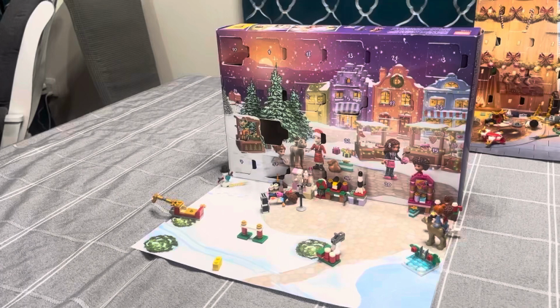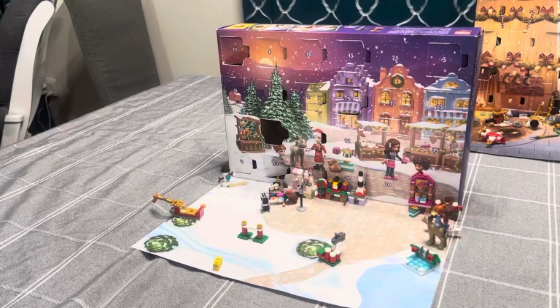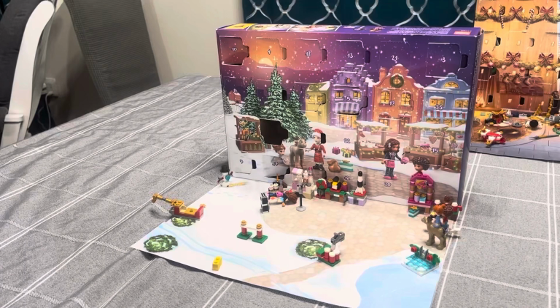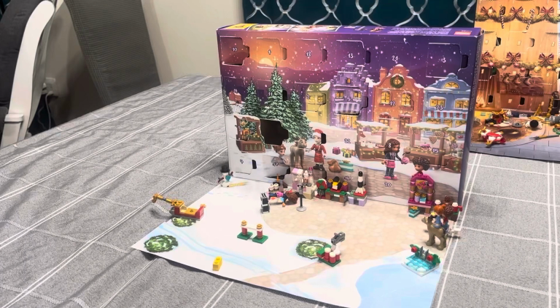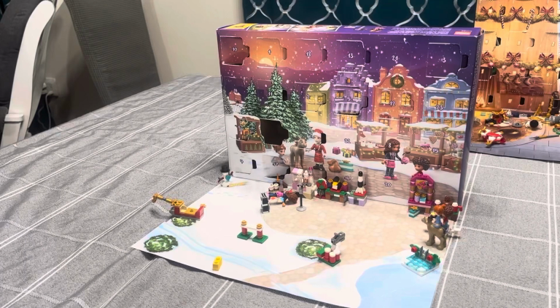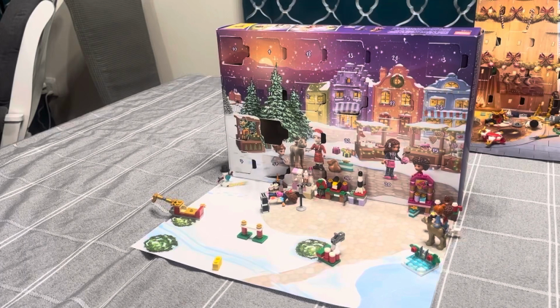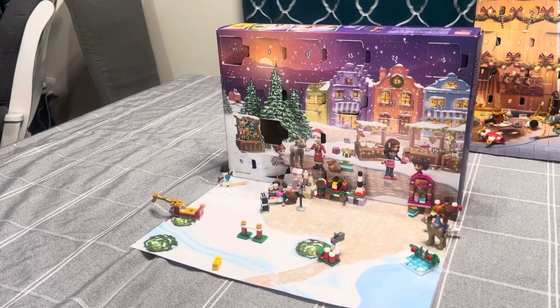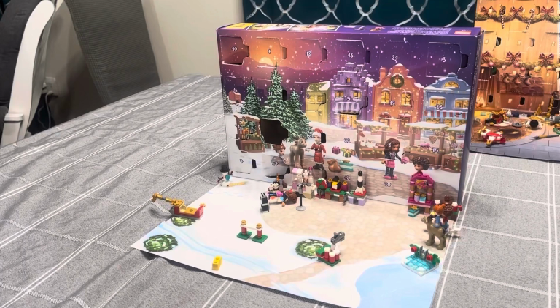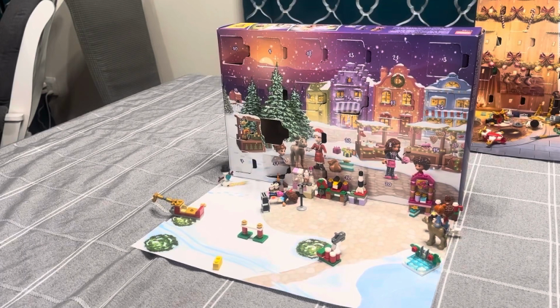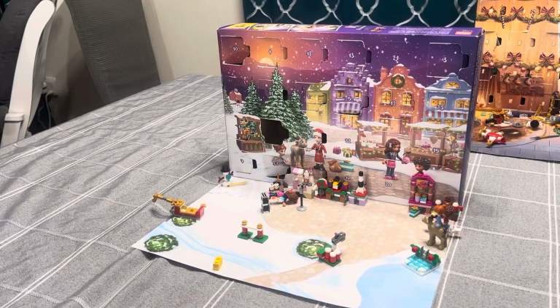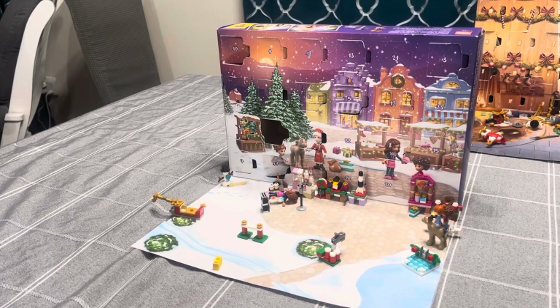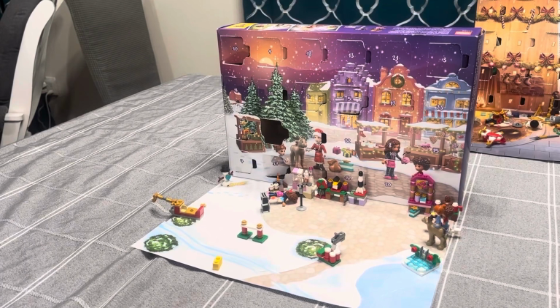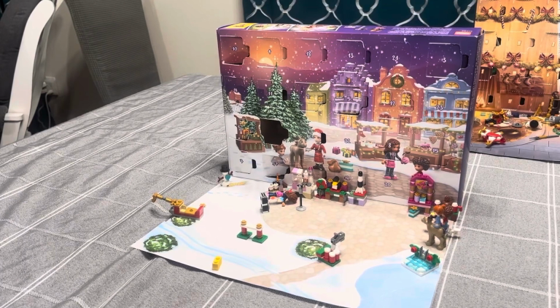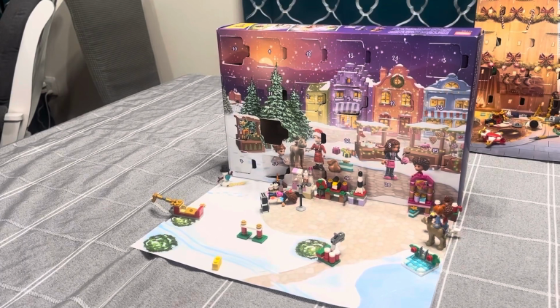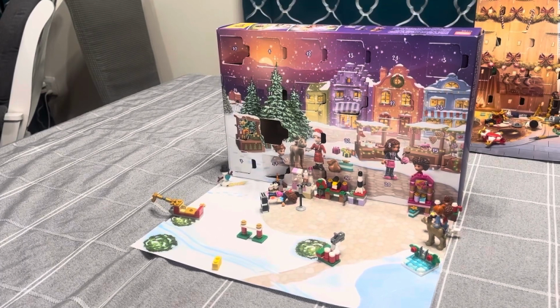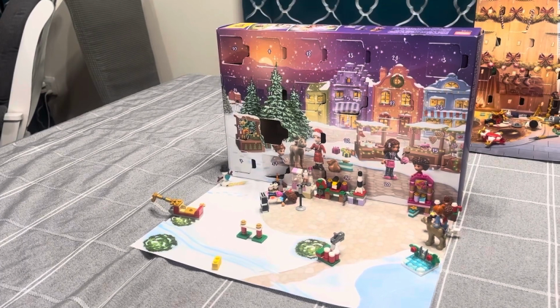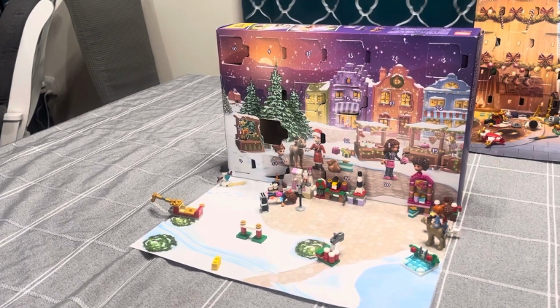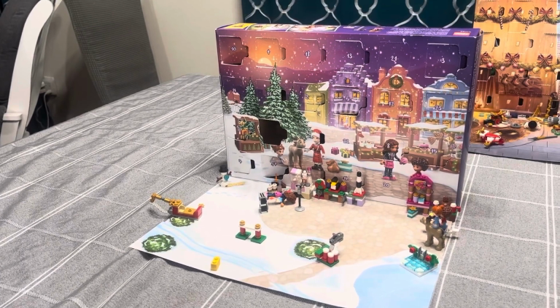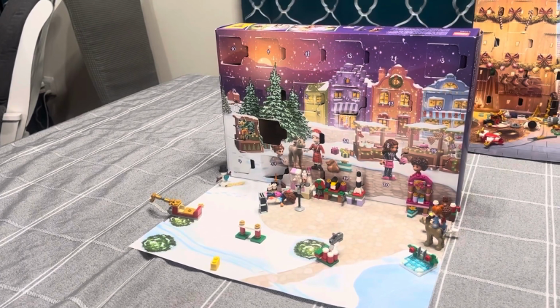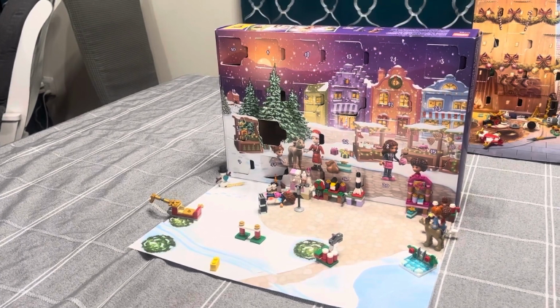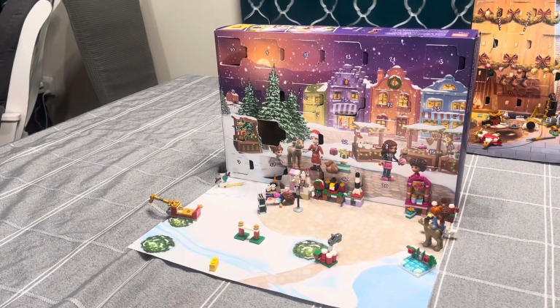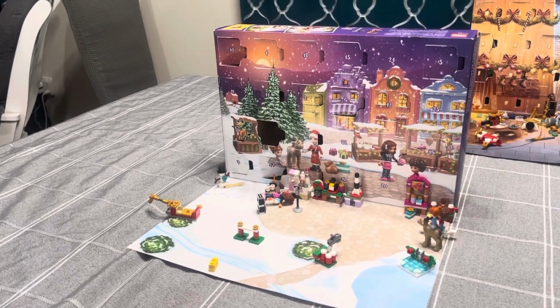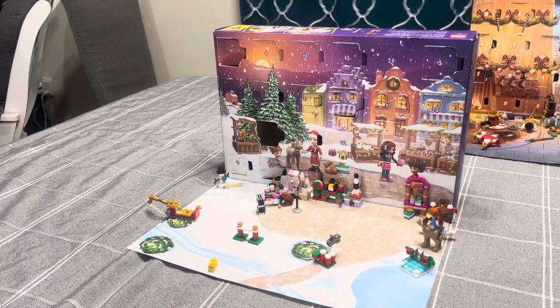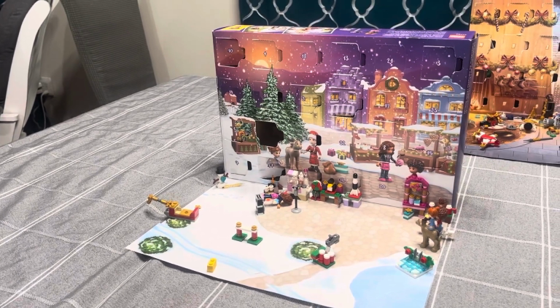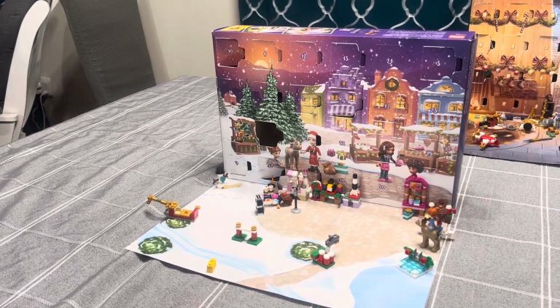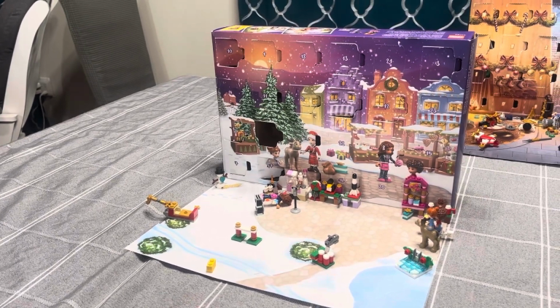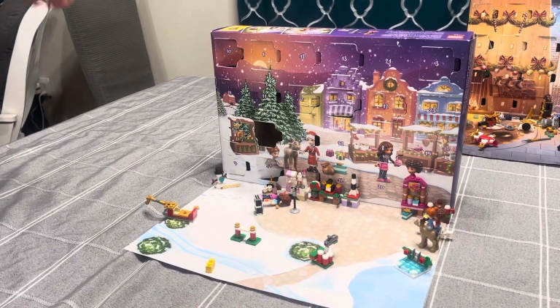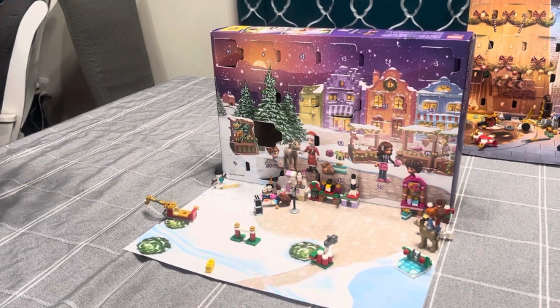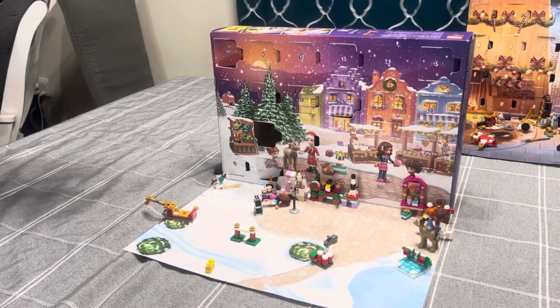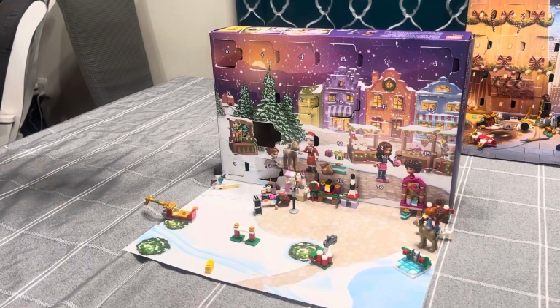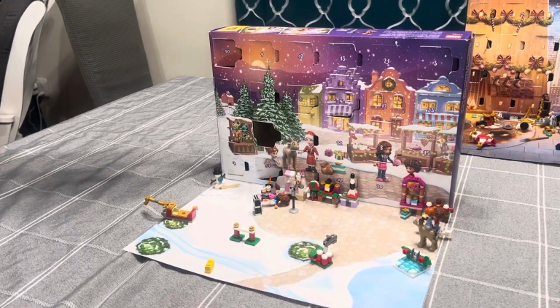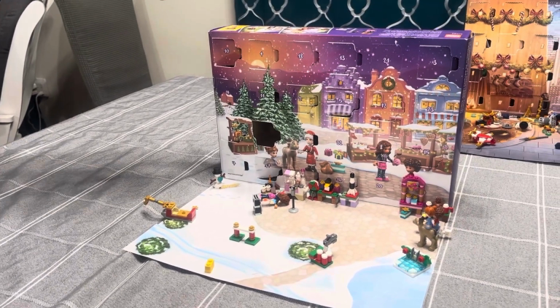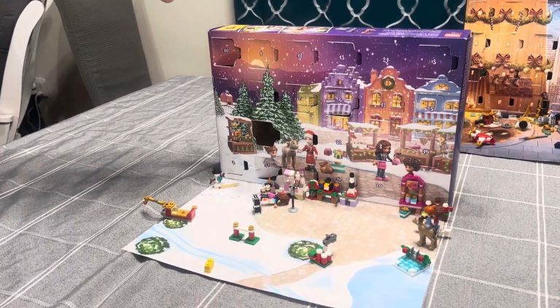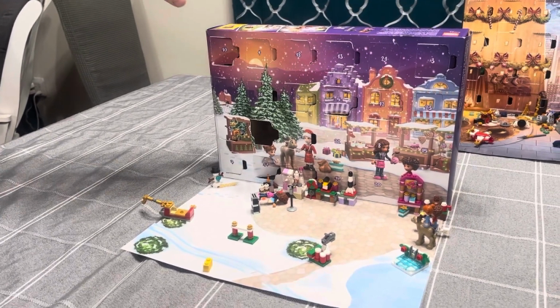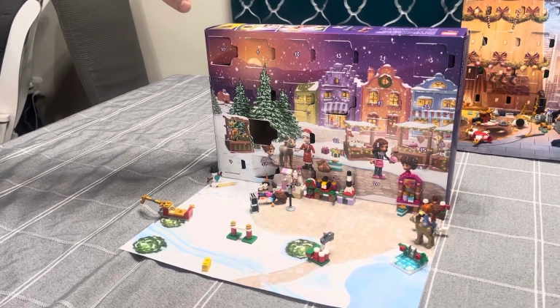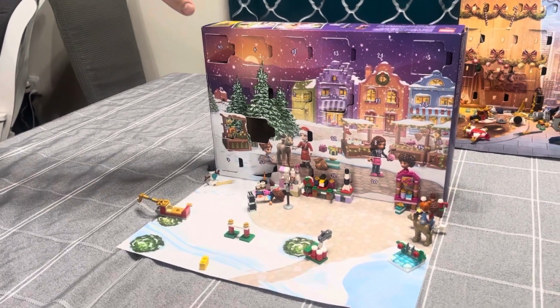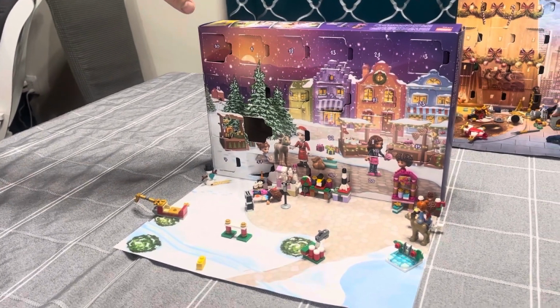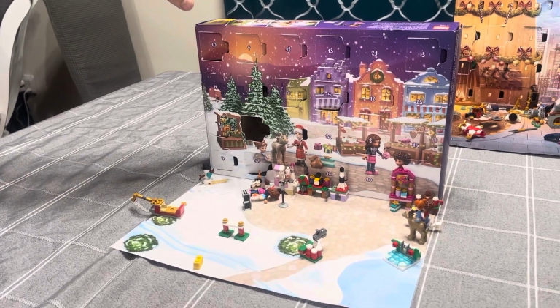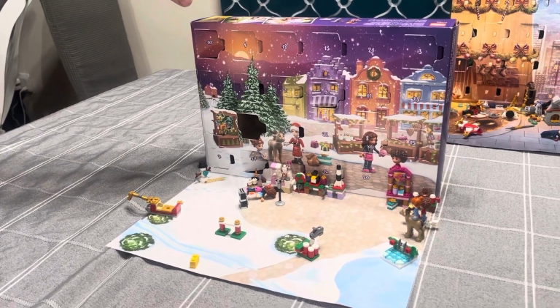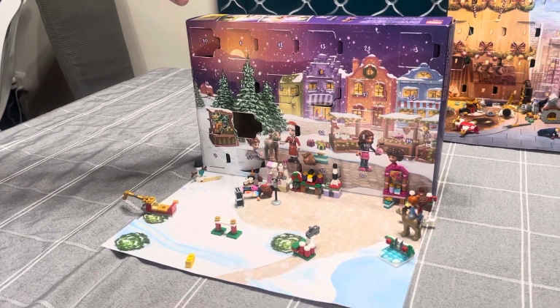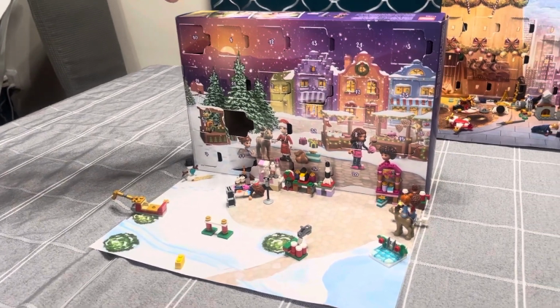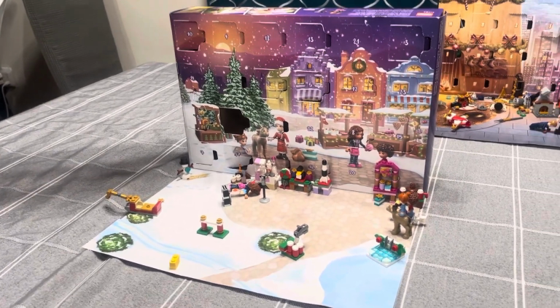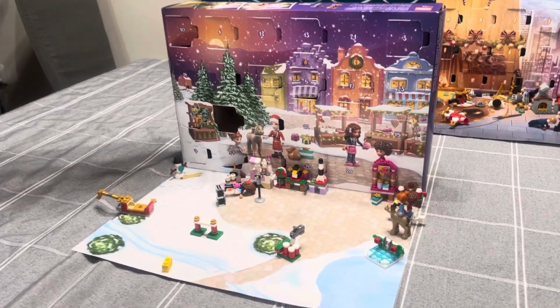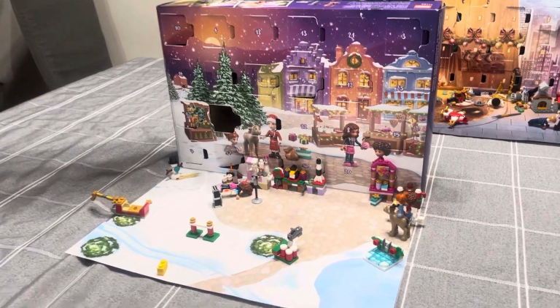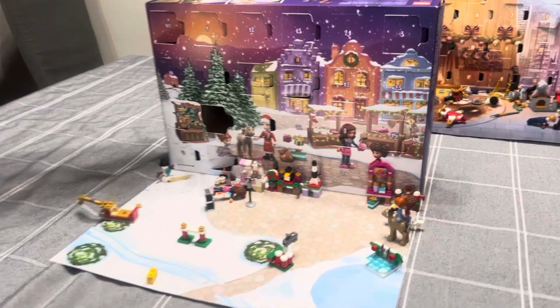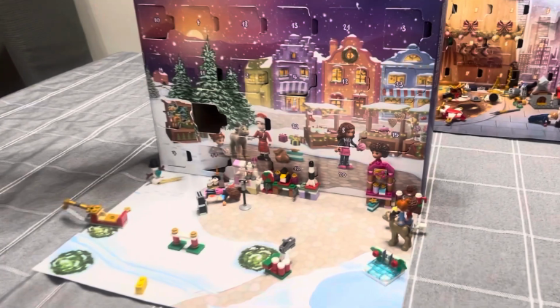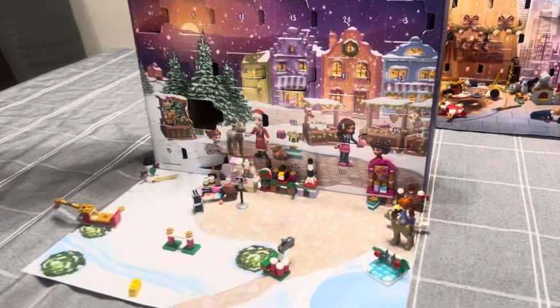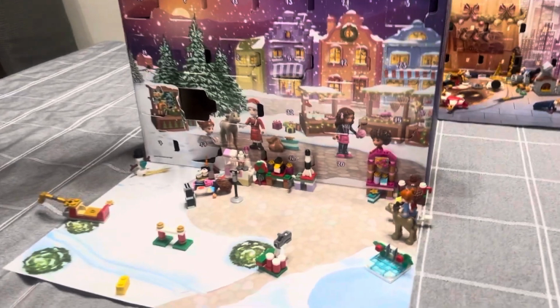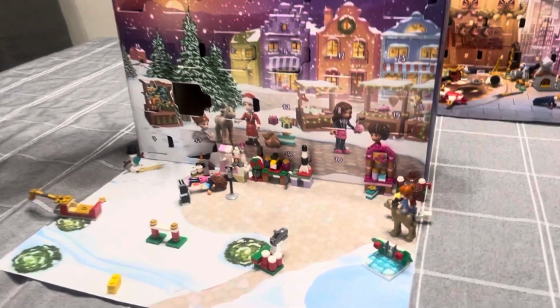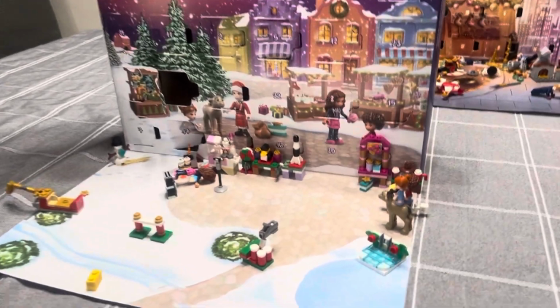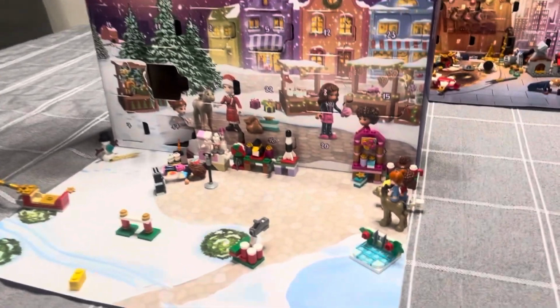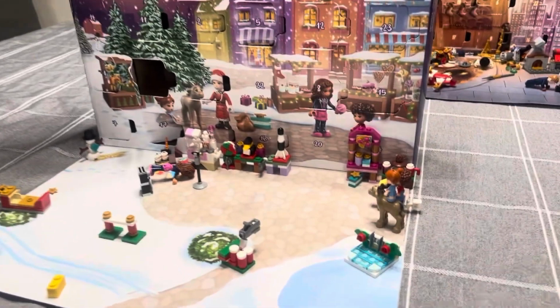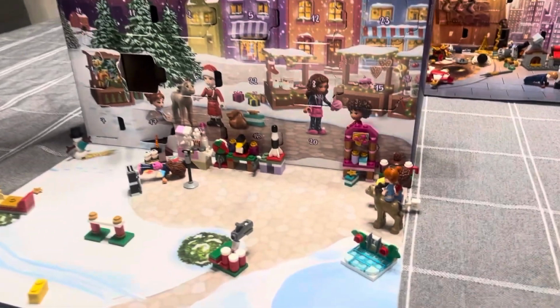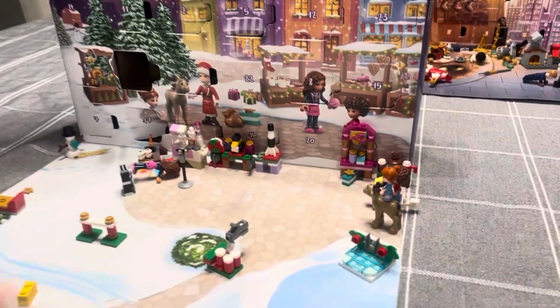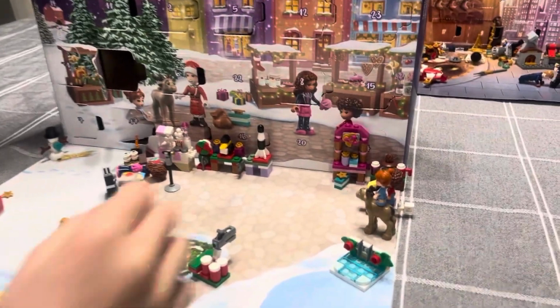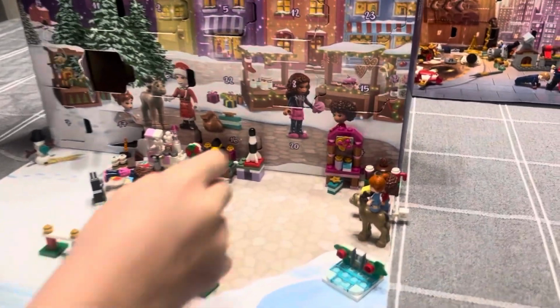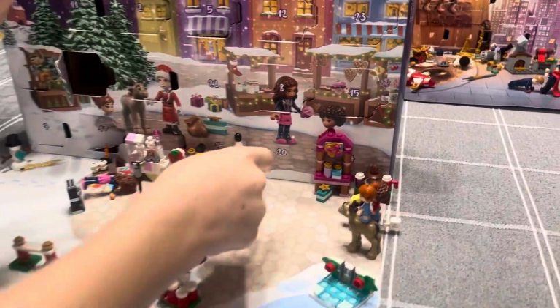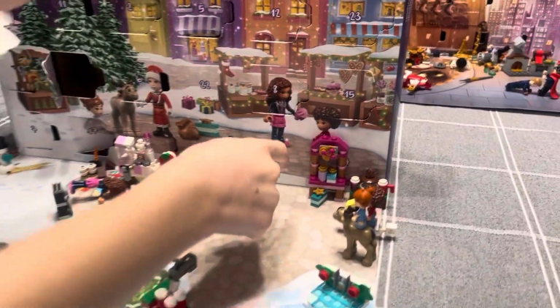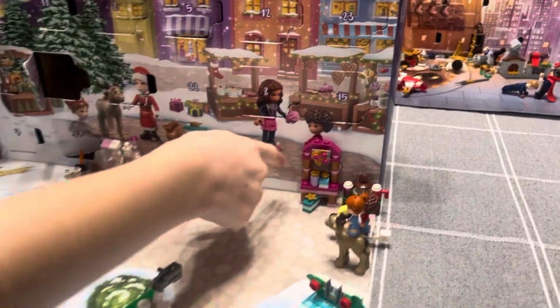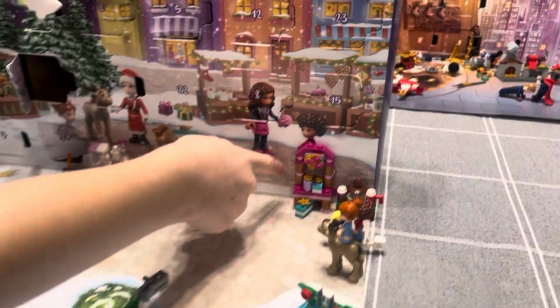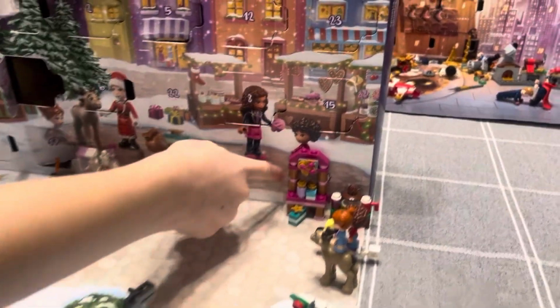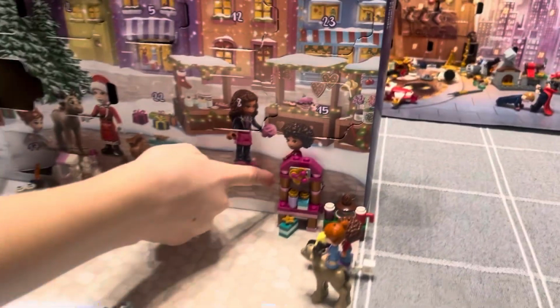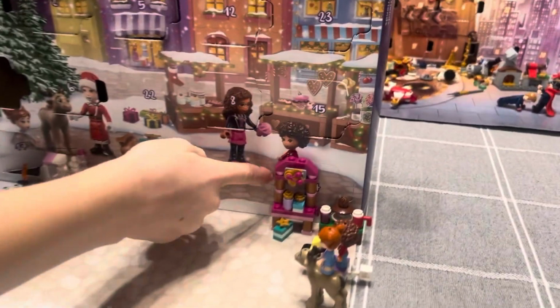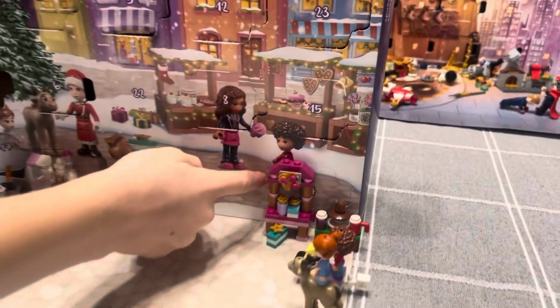Merry Christmas from Lego Holds My Life Together. This morning, Lana and I would like to open up day number 20 of her Lego Friends Advent Calendar.